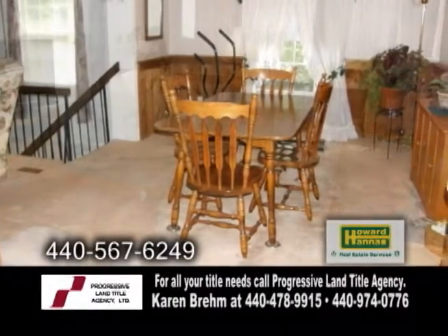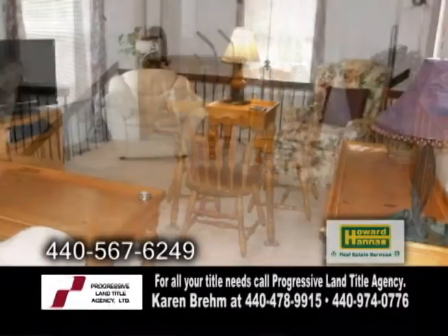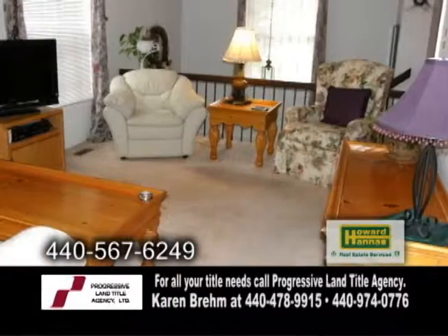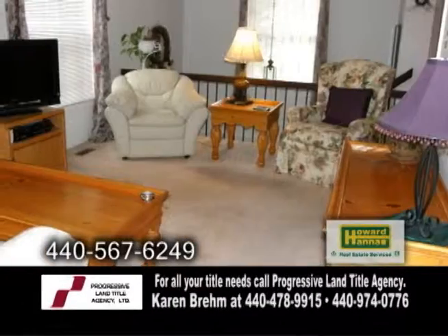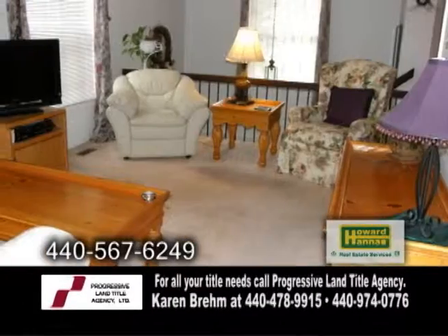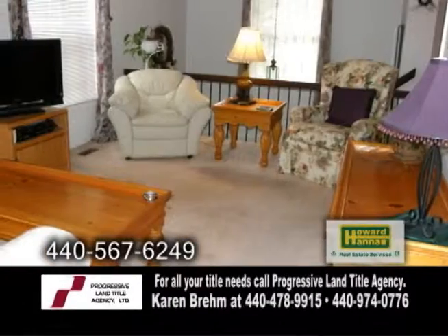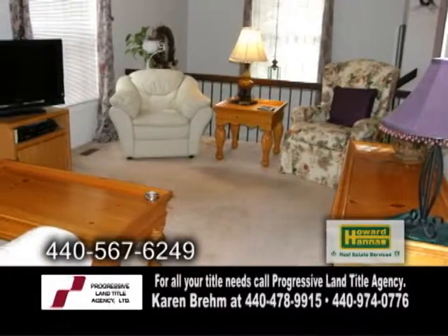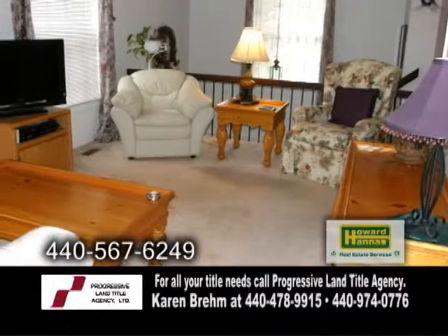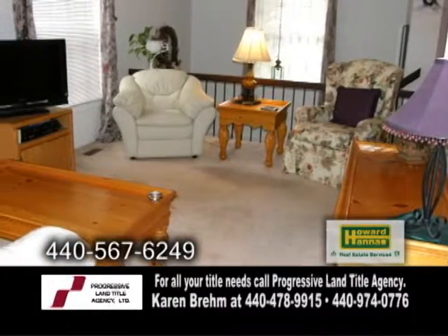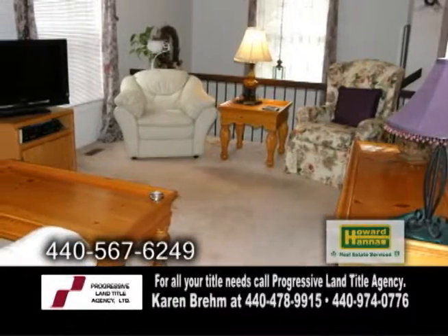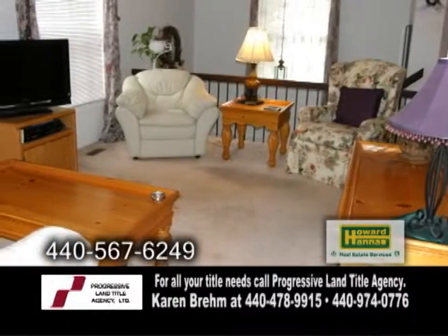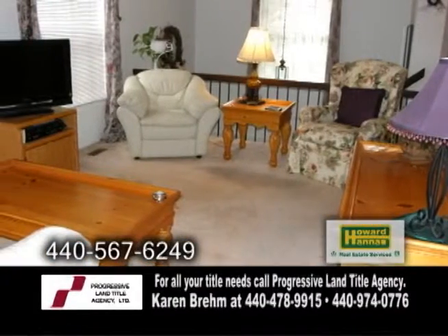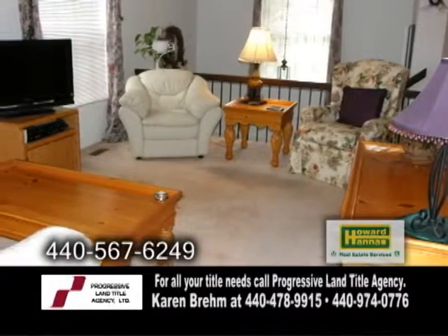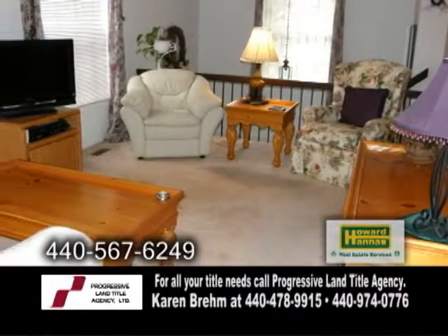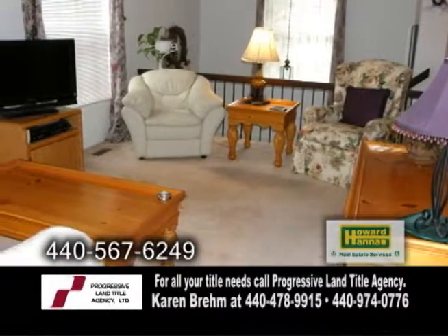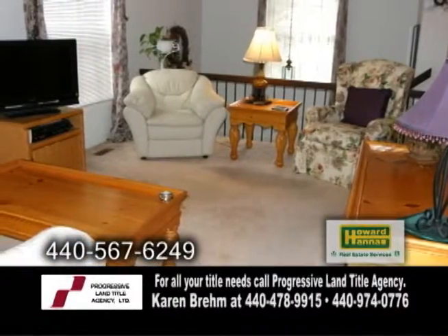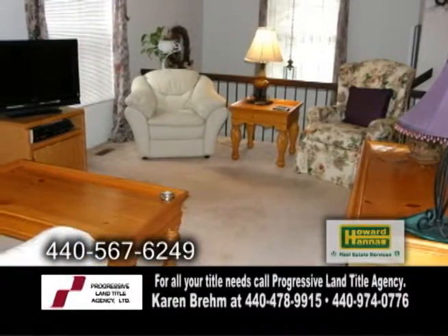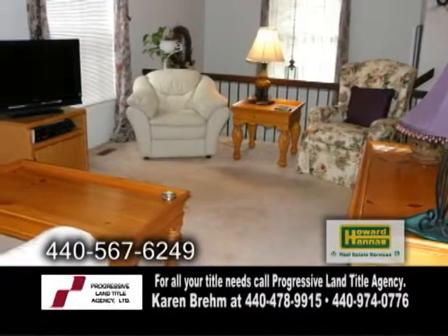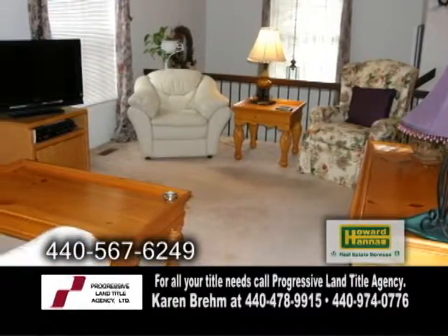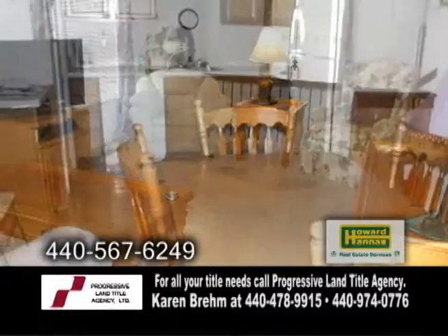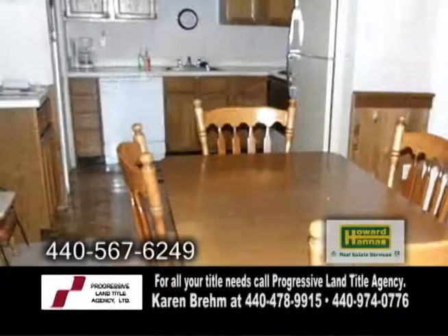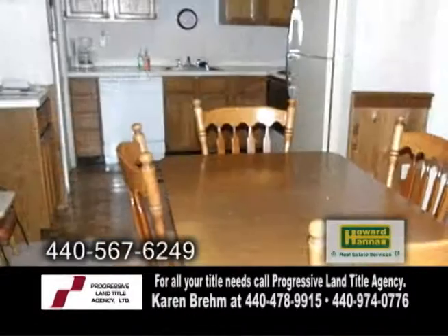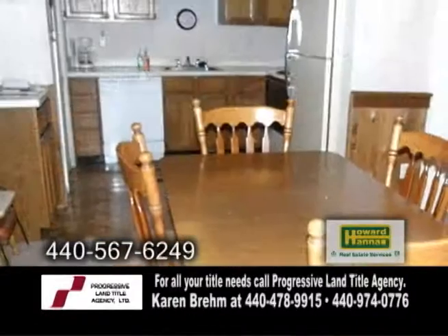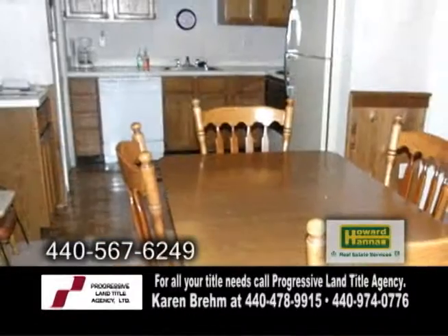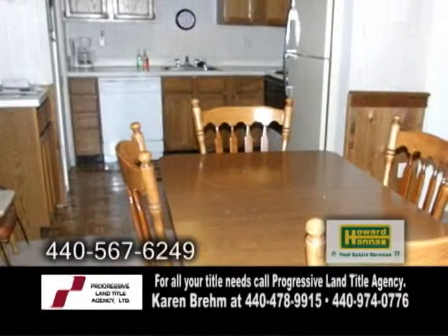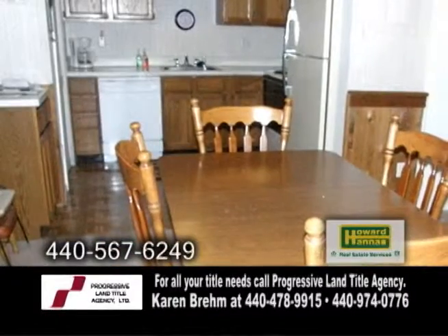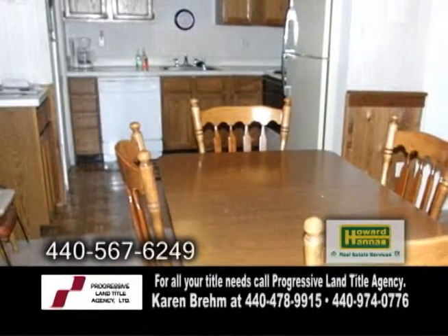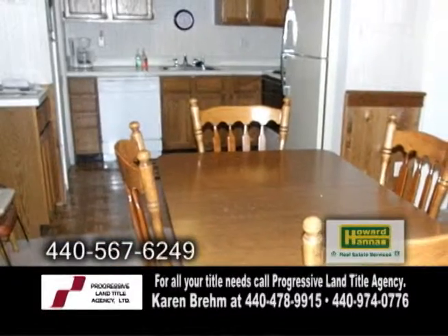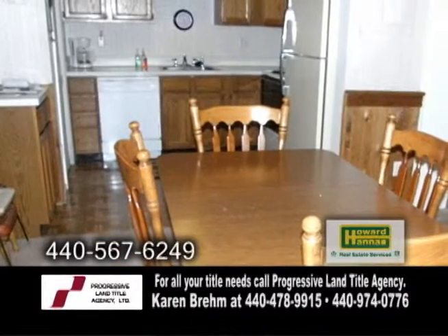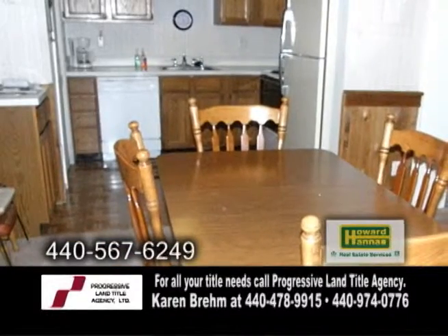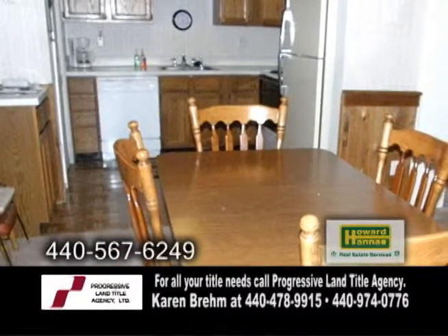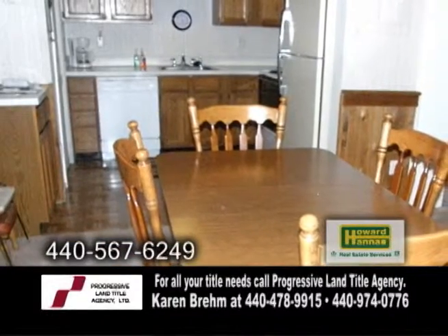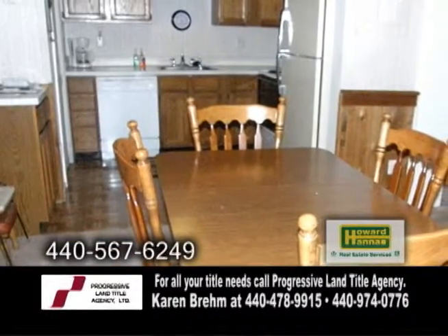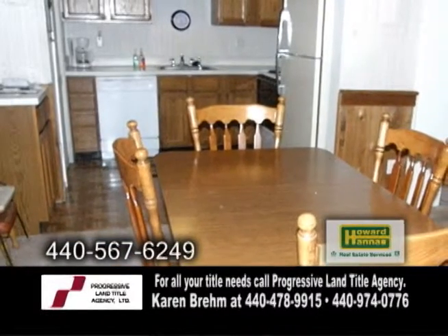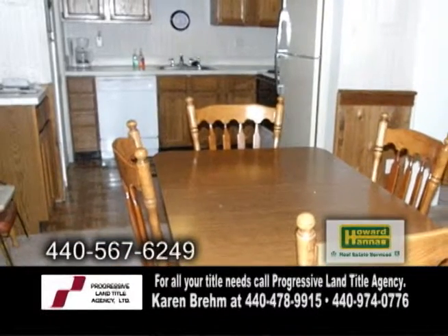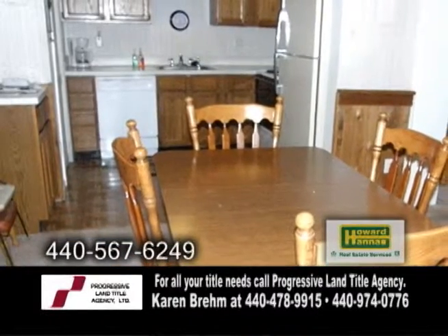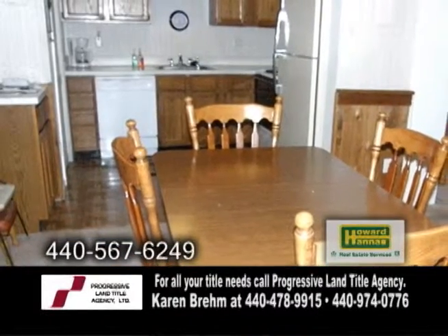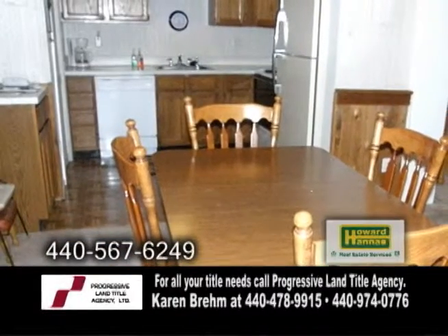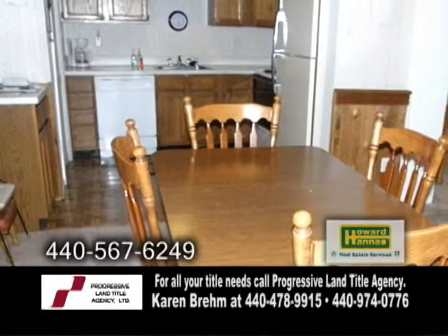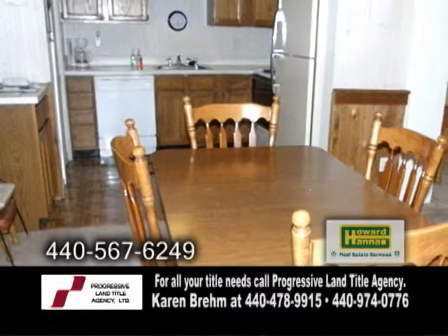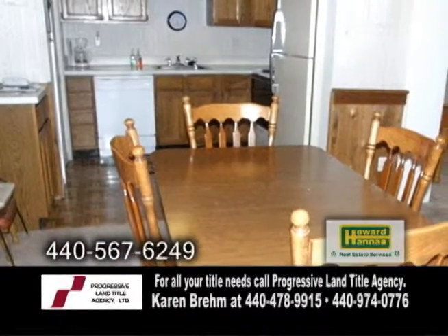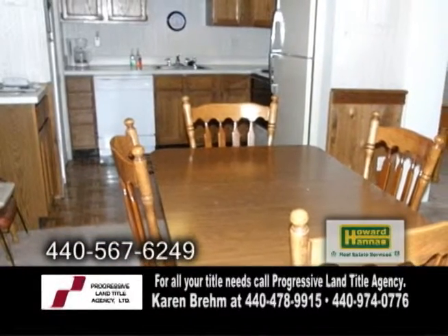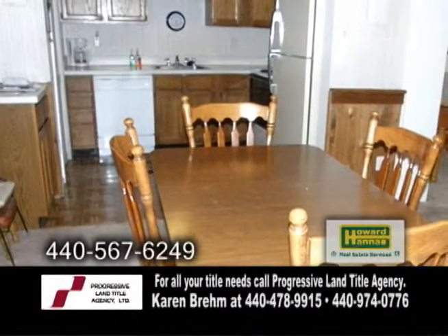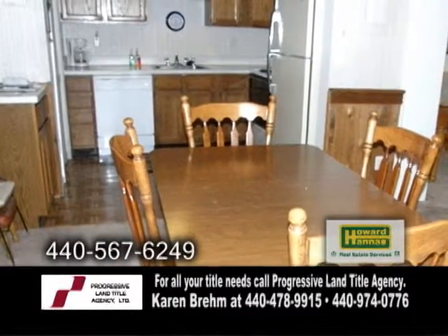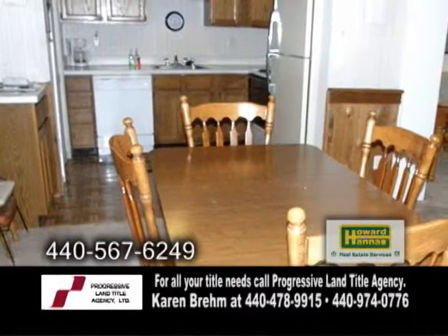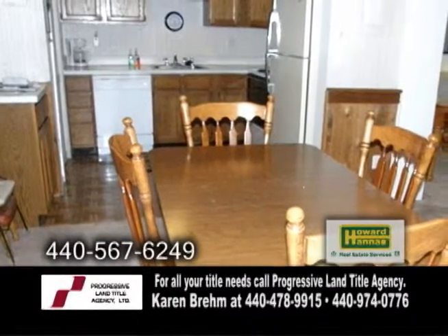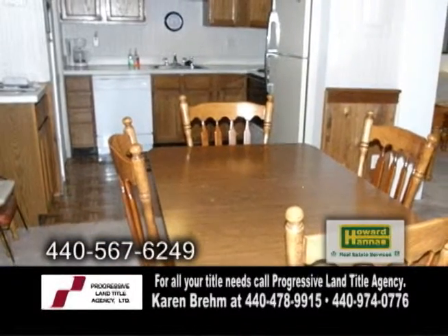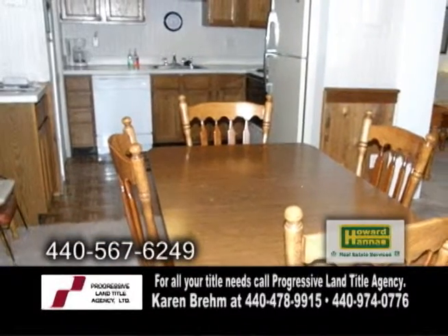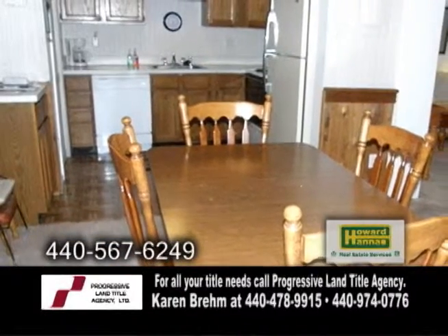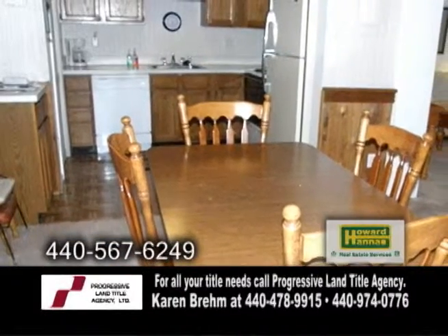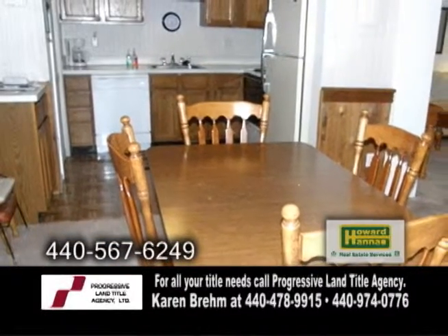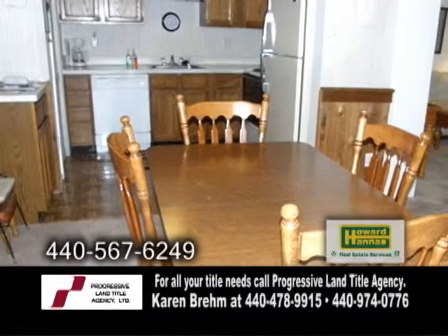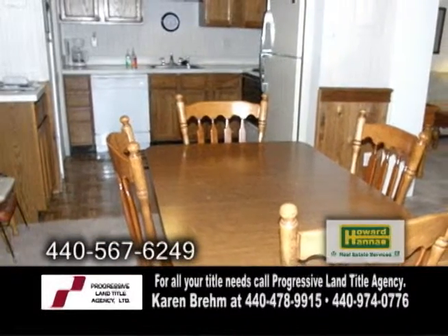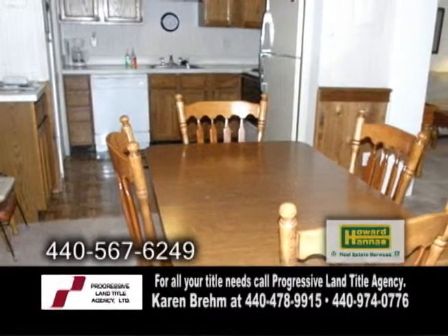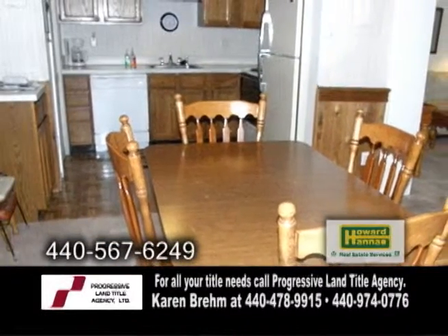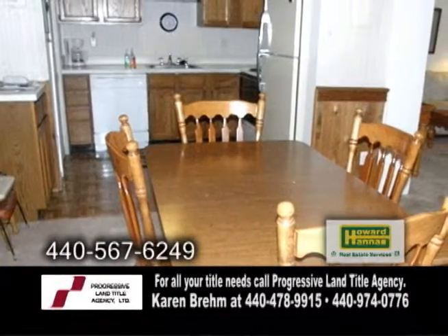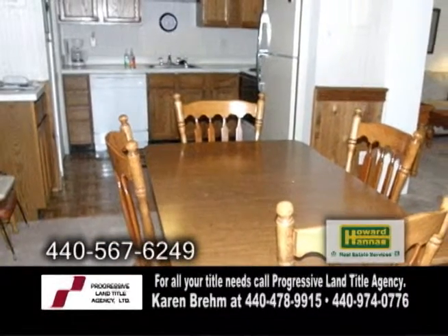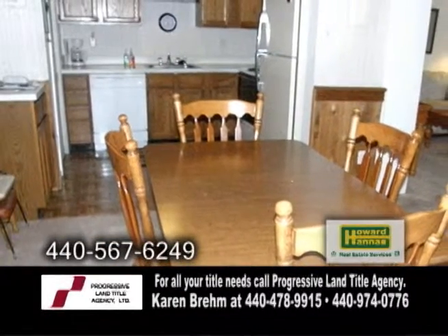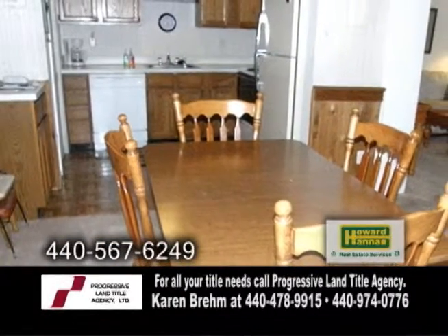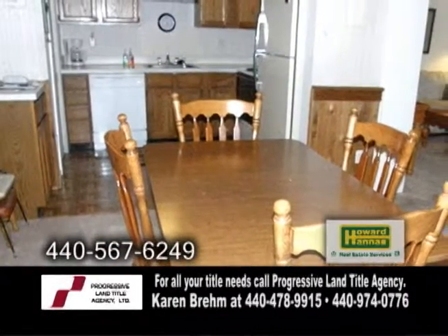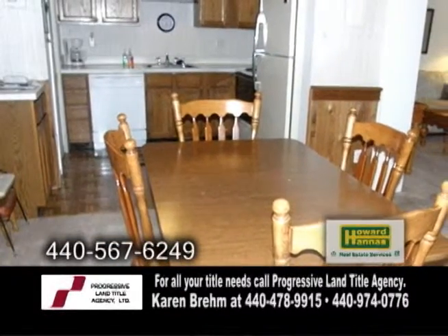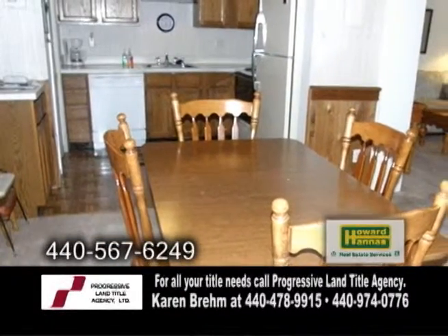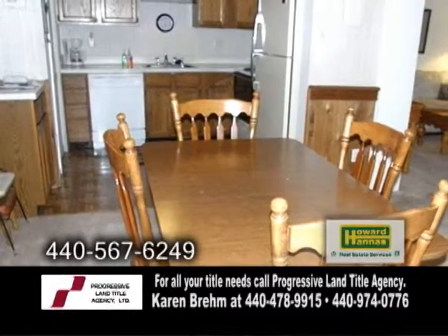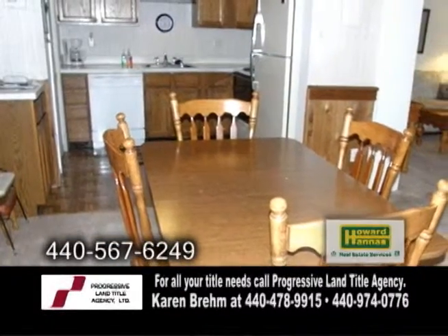The large living room has carpeting. The remodeled kitchen offers plenty of cabinet space, and off the kitchen is the dining area.